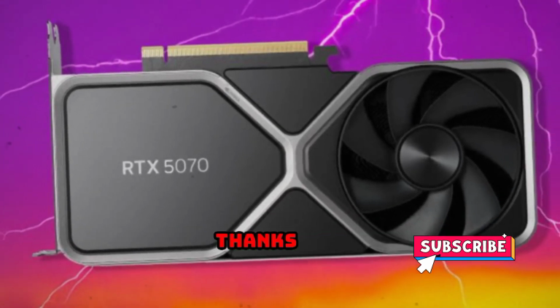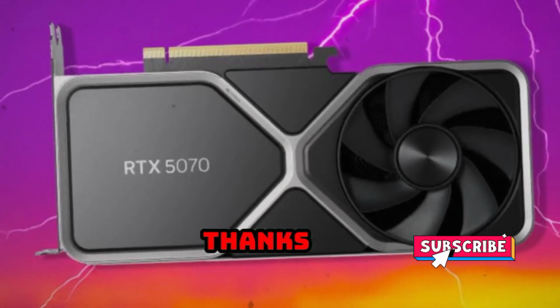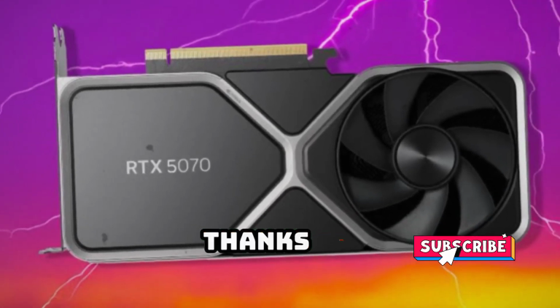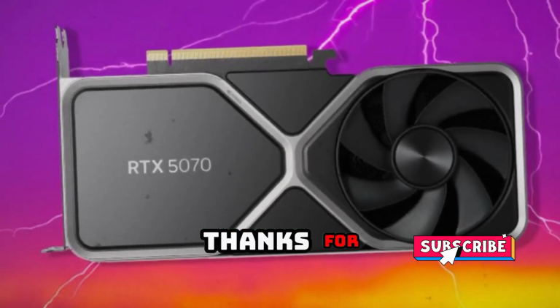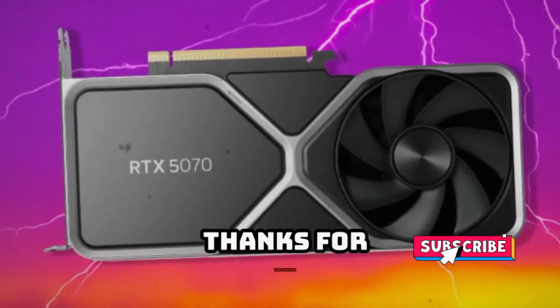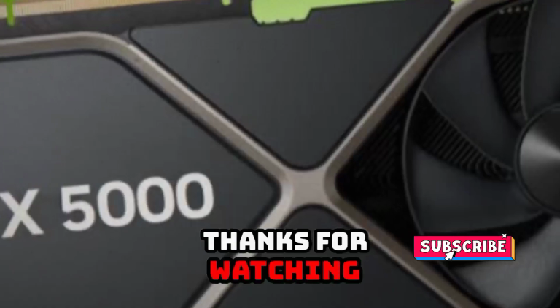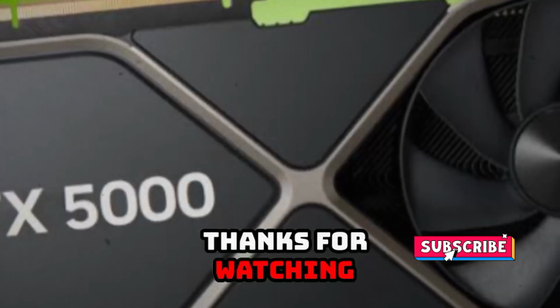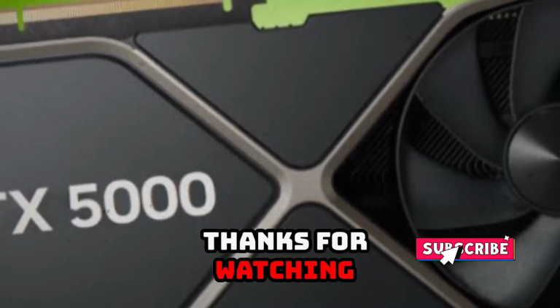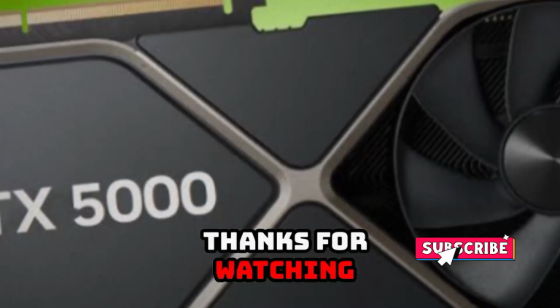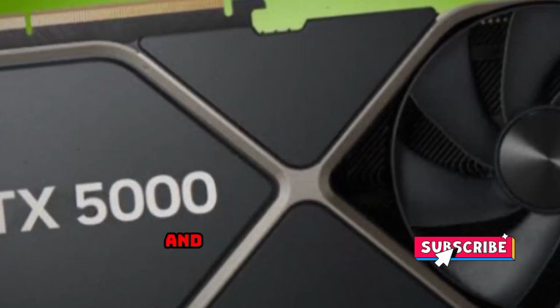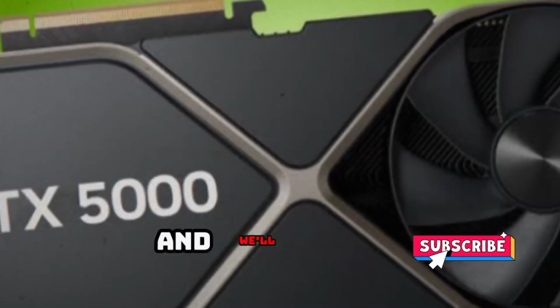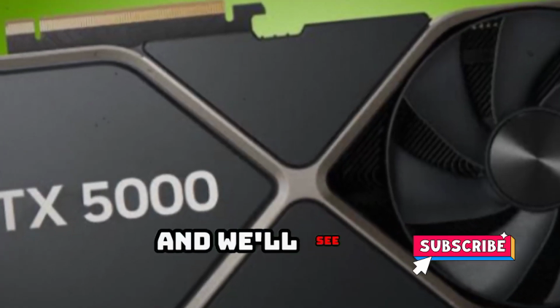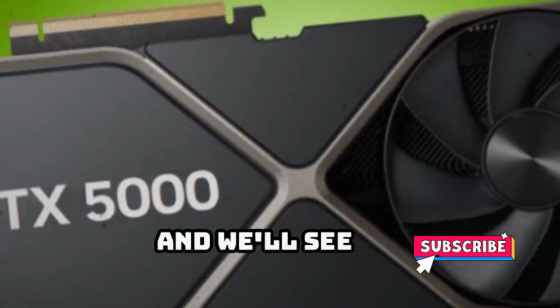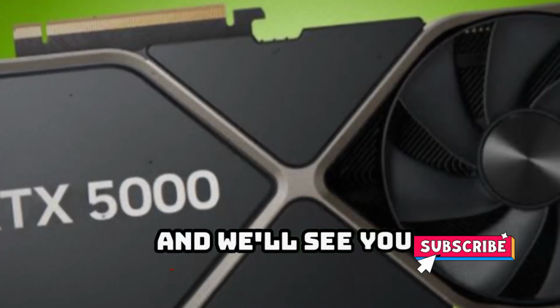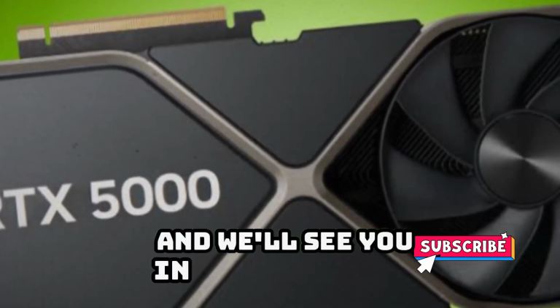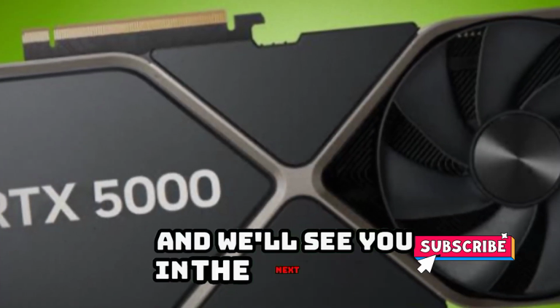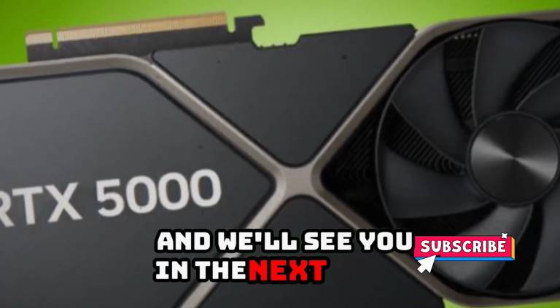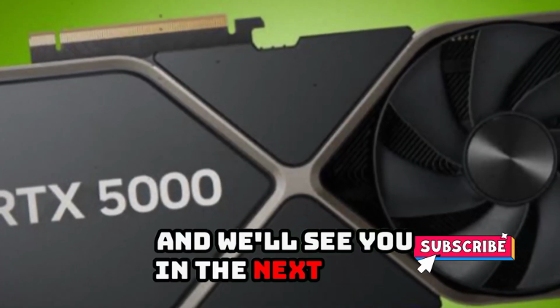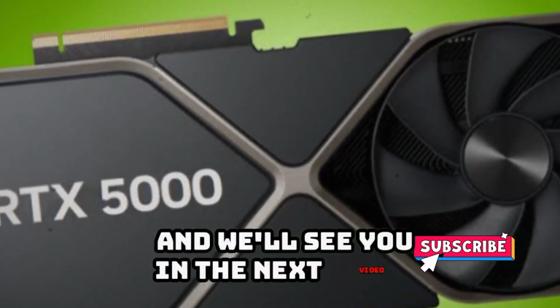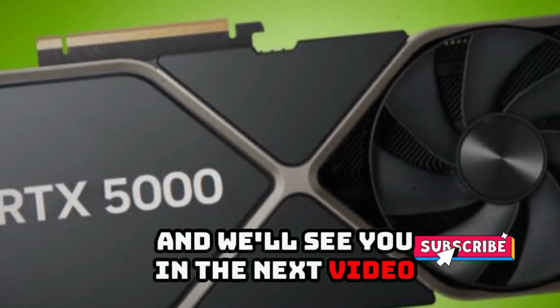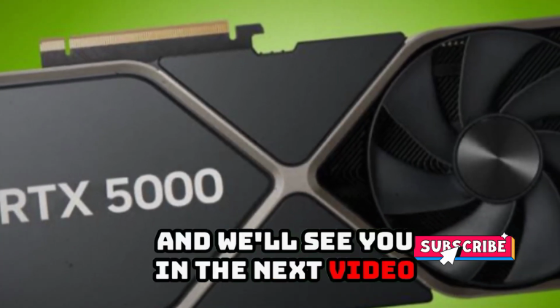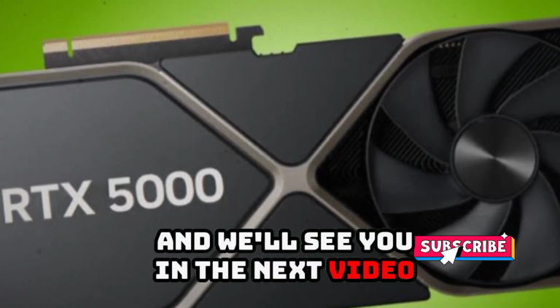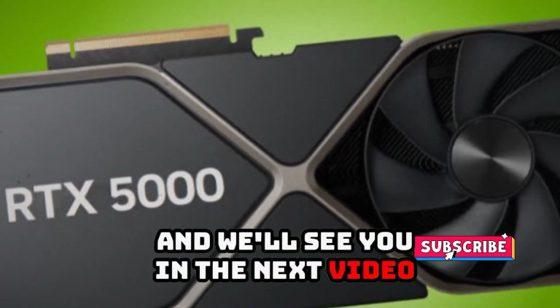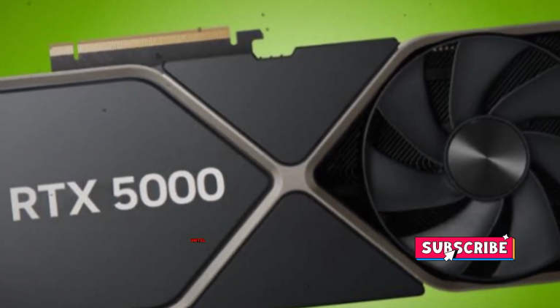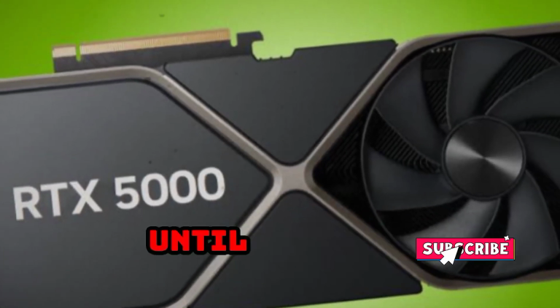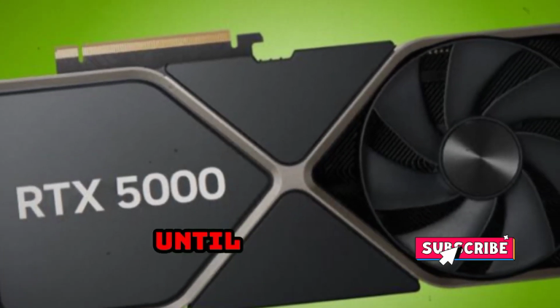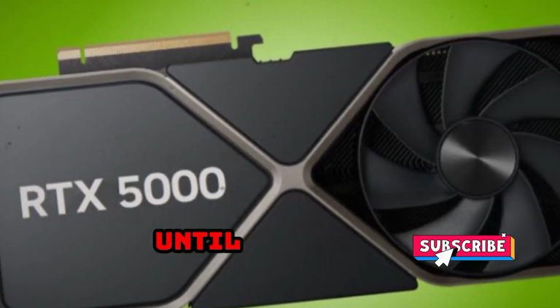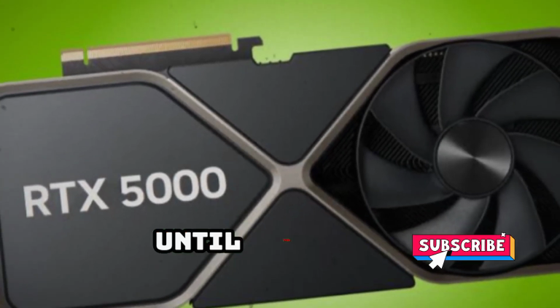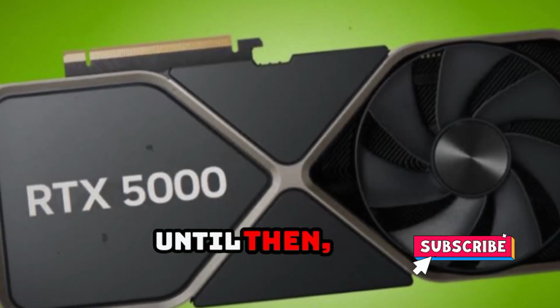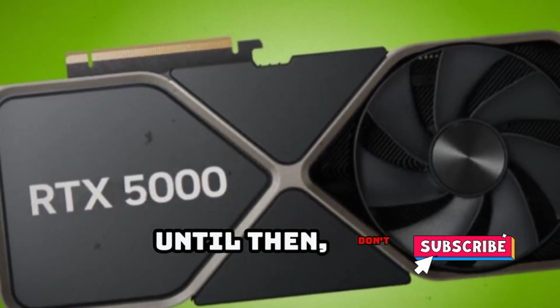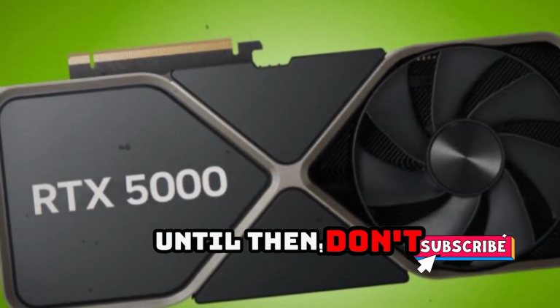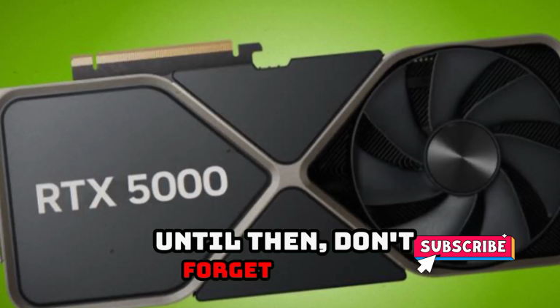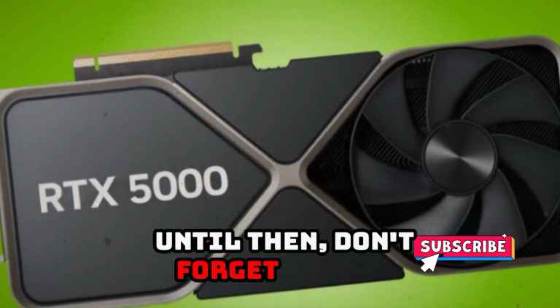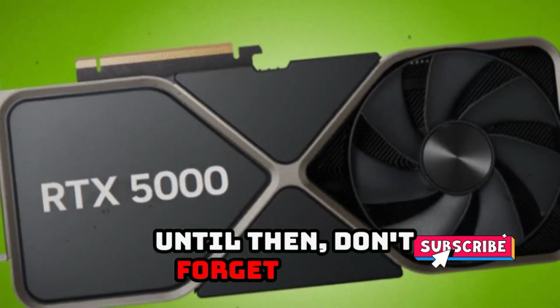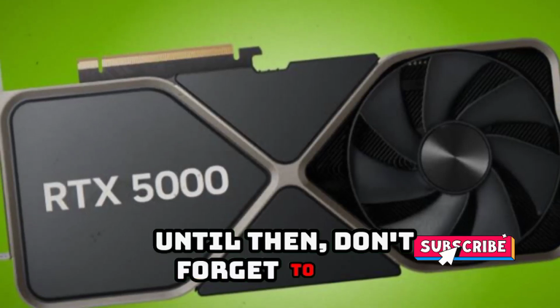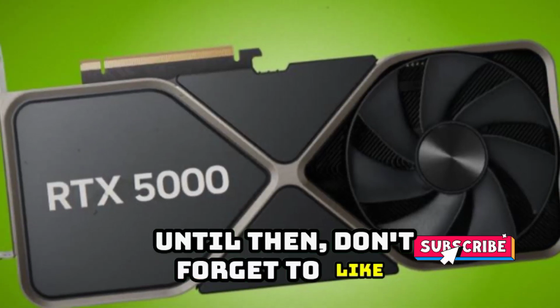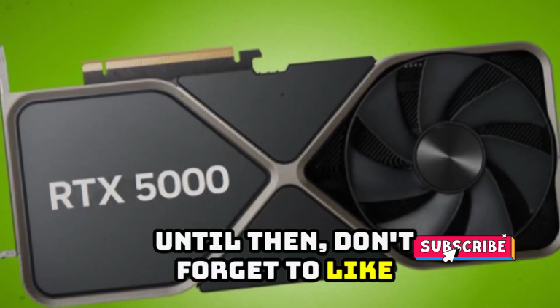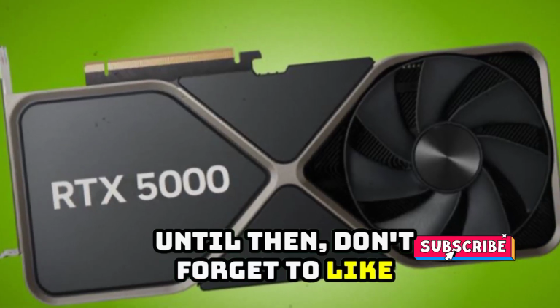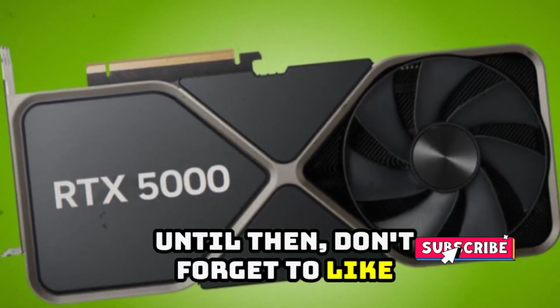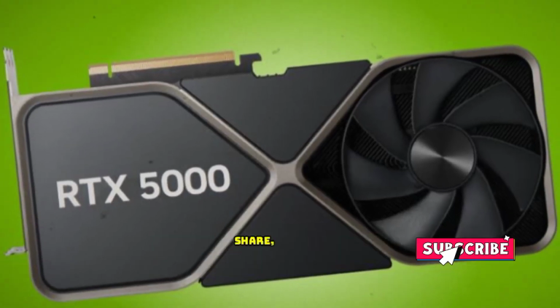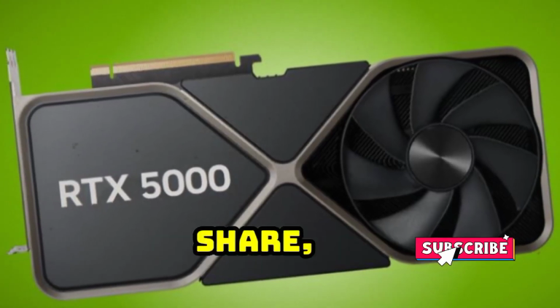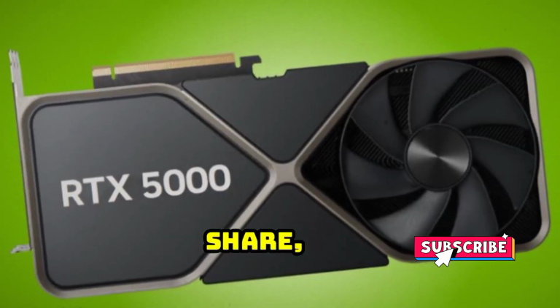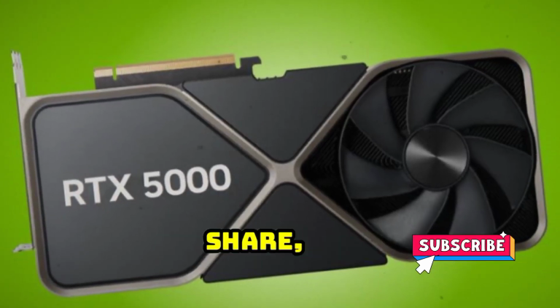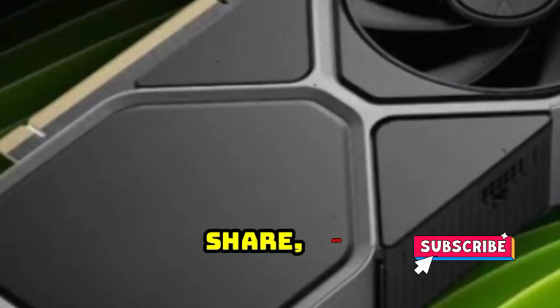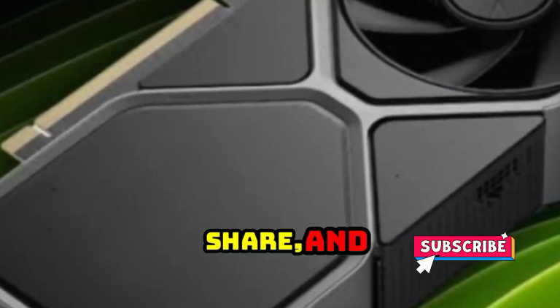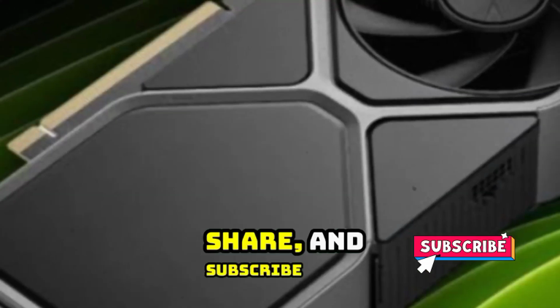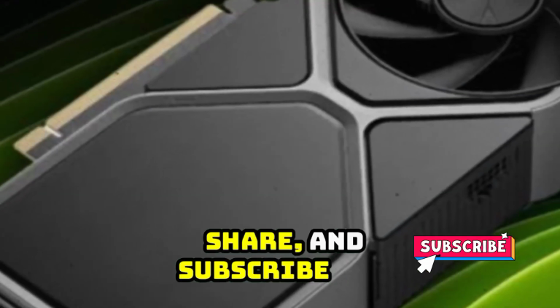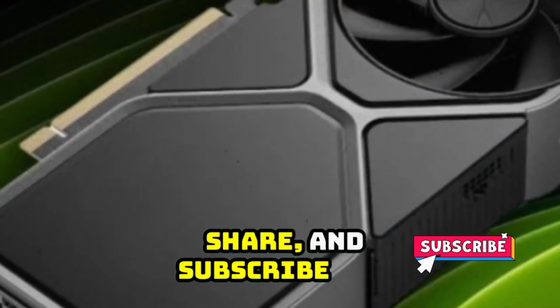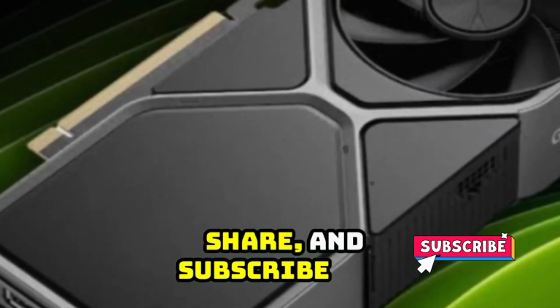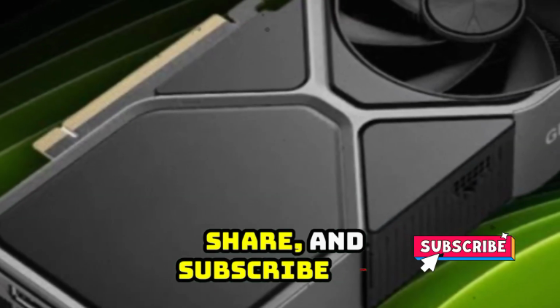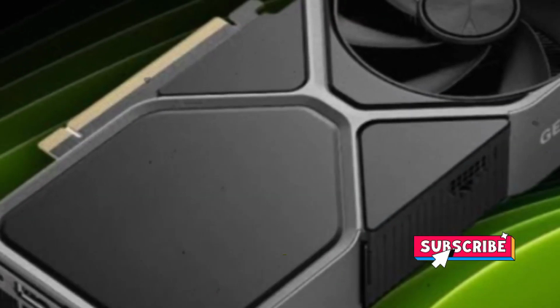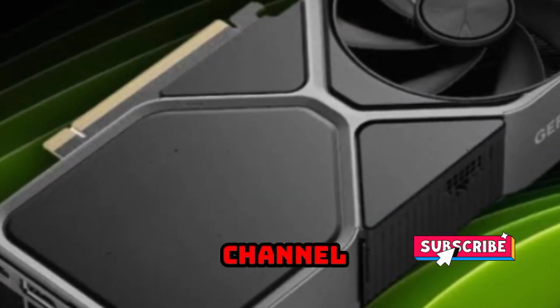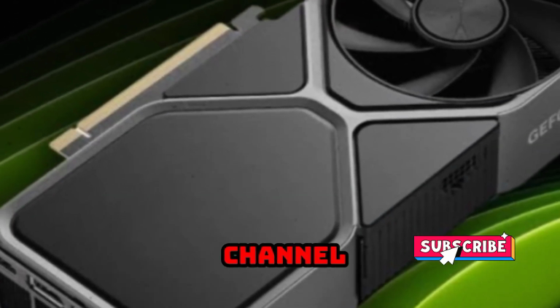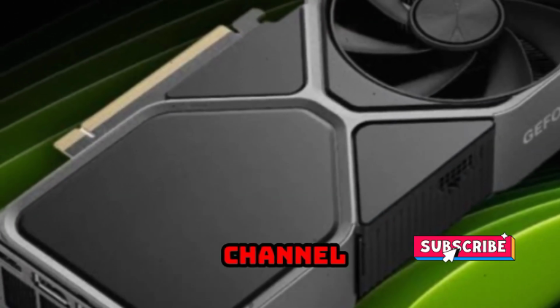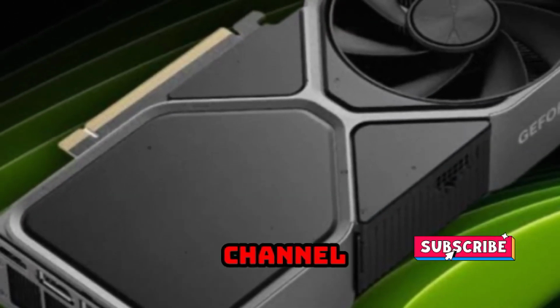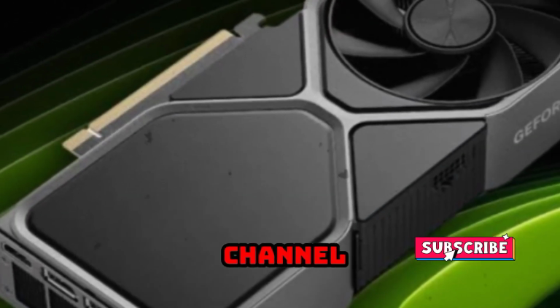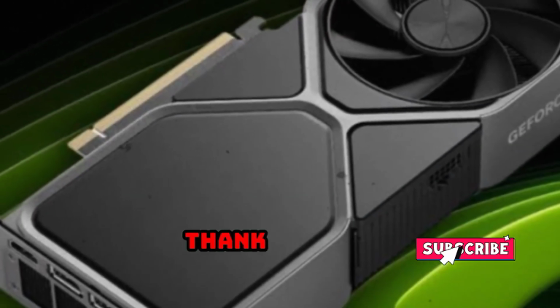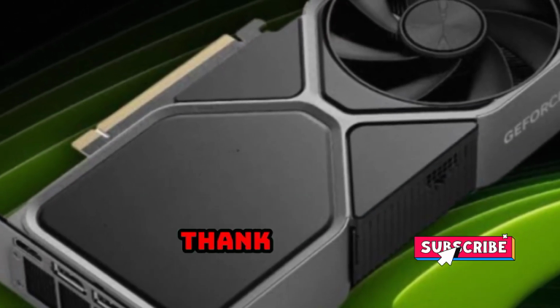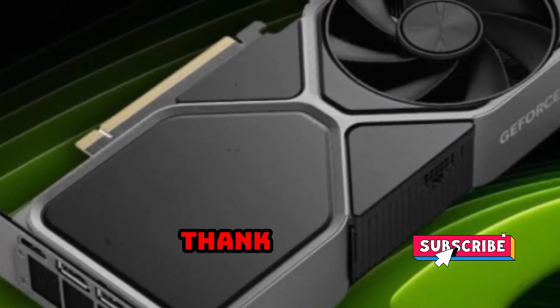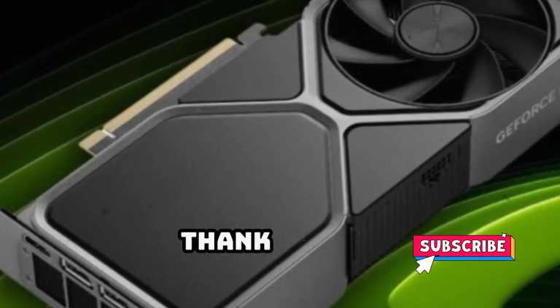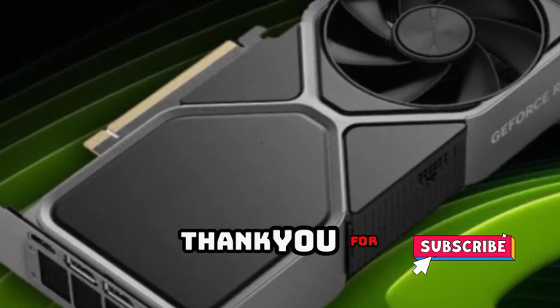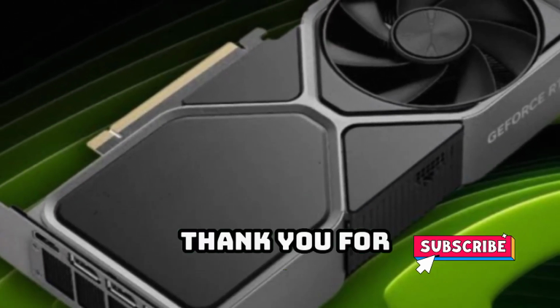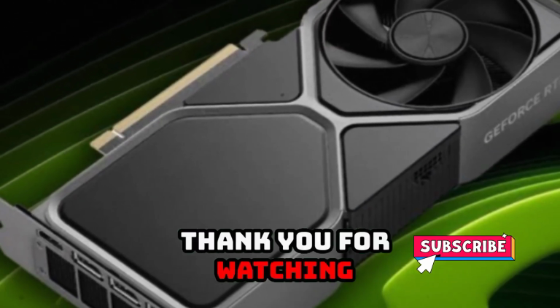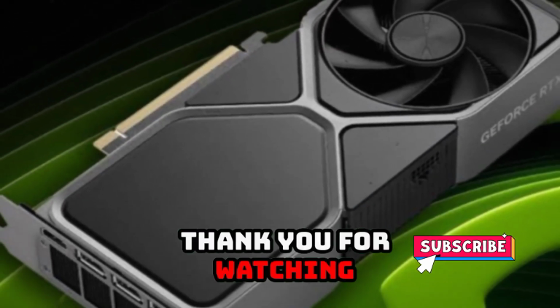Thanks for watching and we'll see you in the next video. Until then, don't forget to like, share and subscribe to our channel. Thank you for watching.